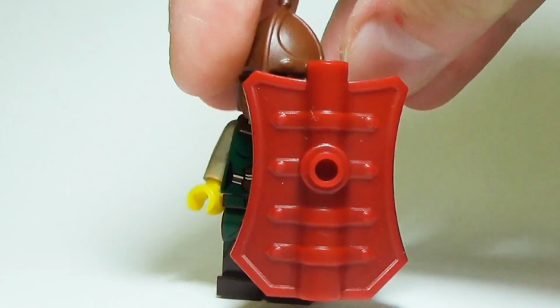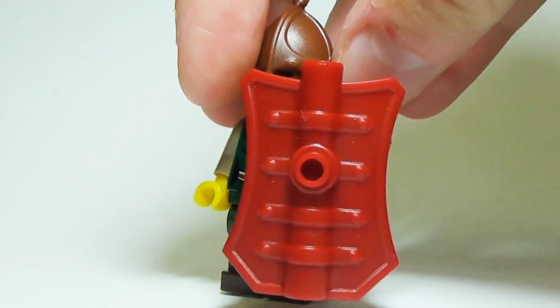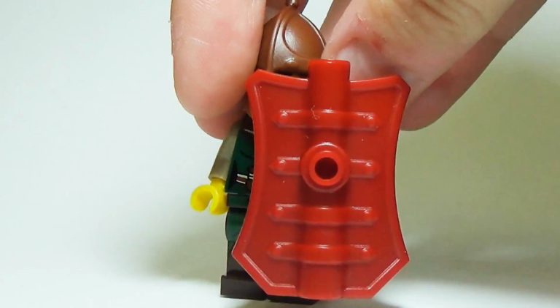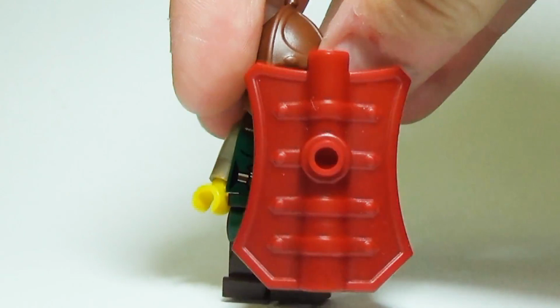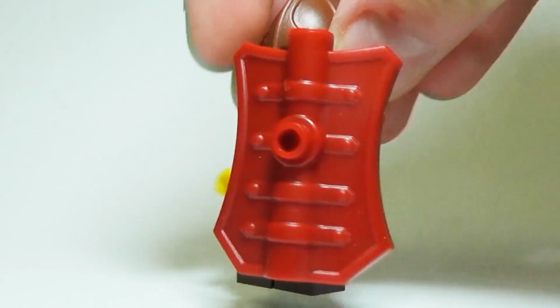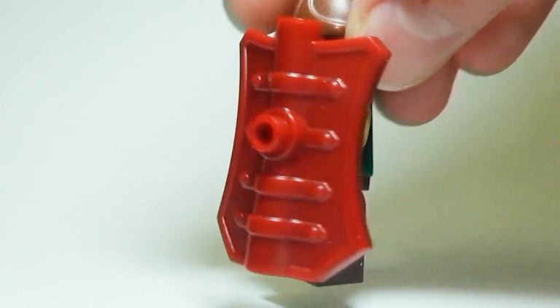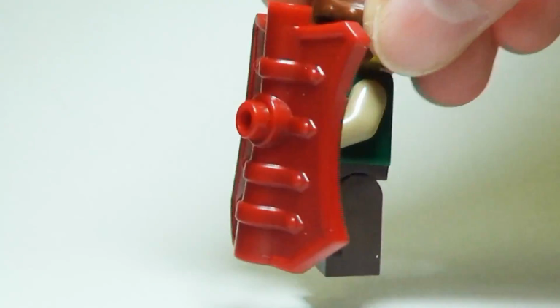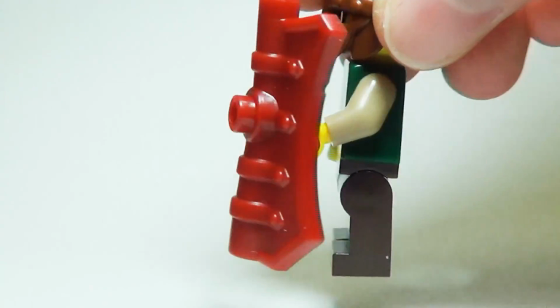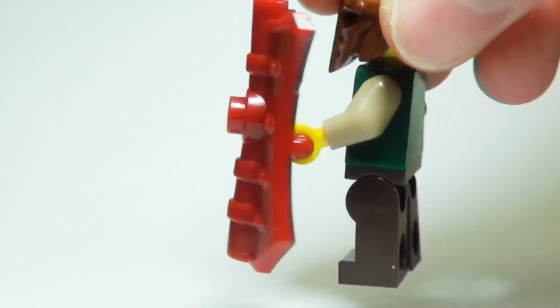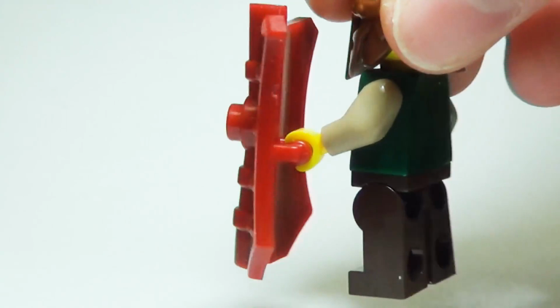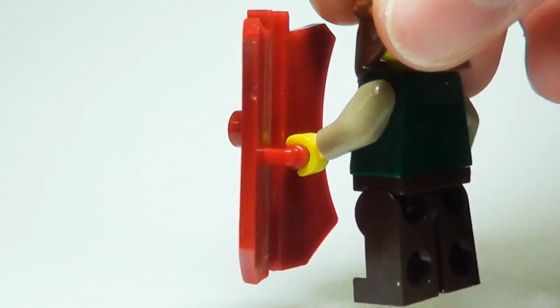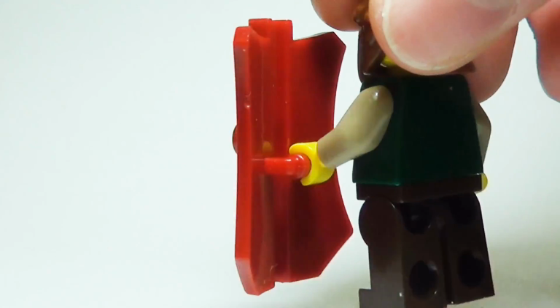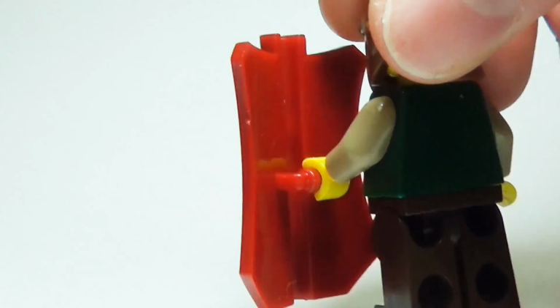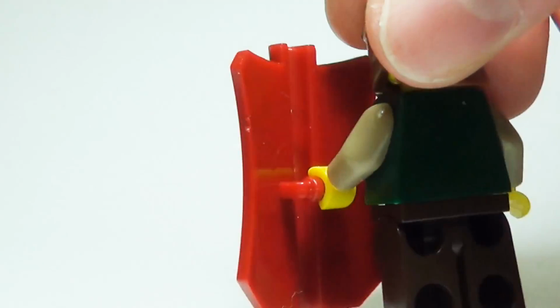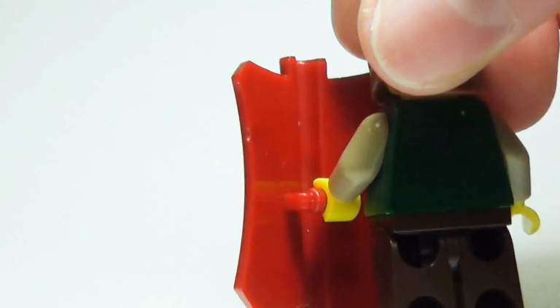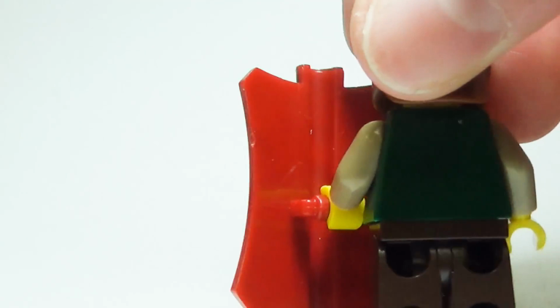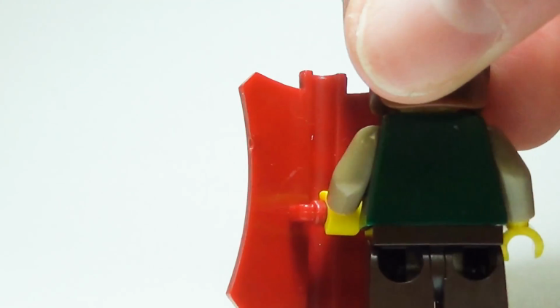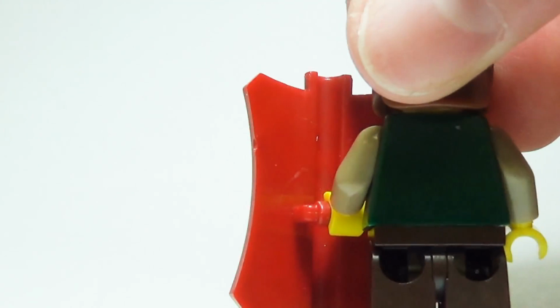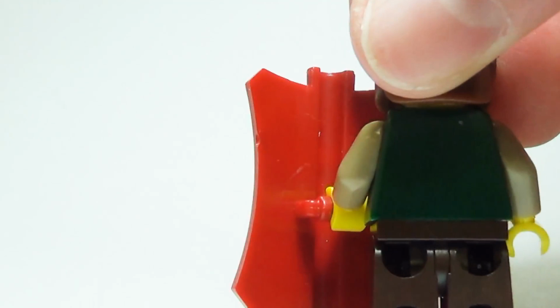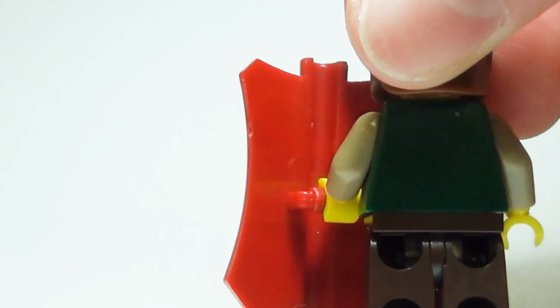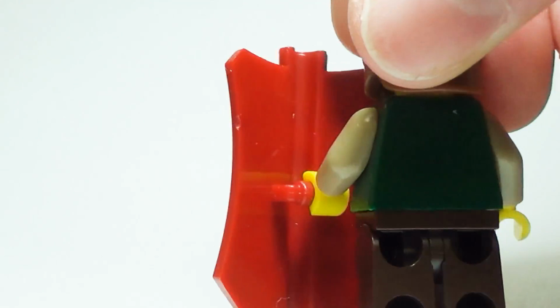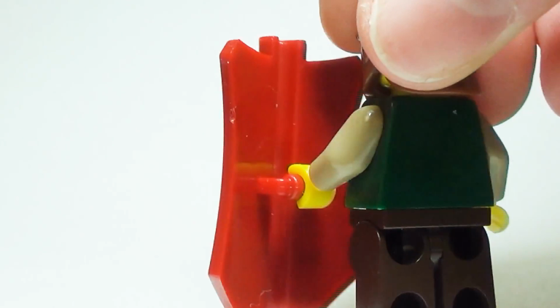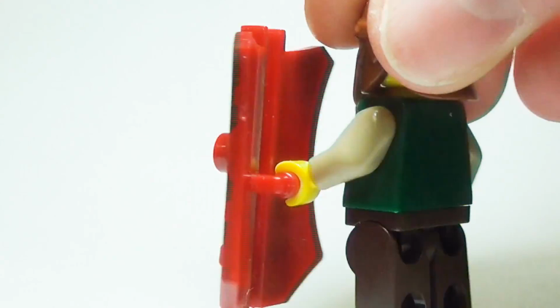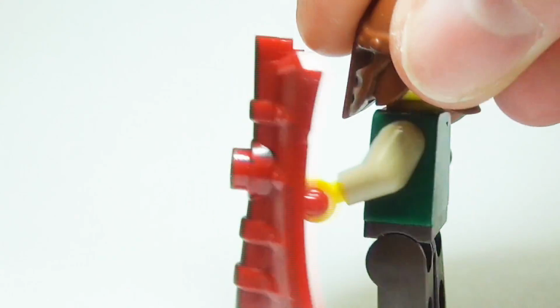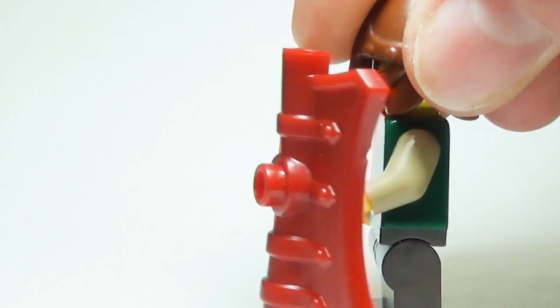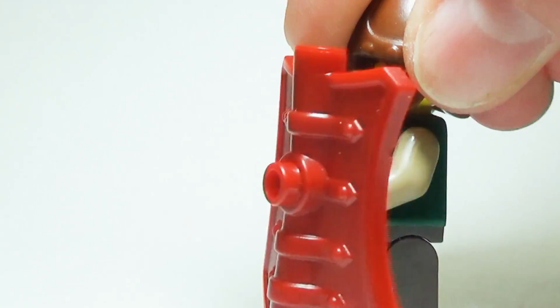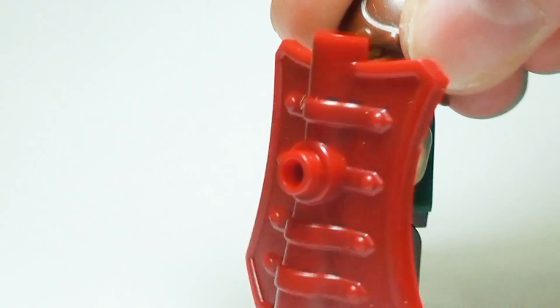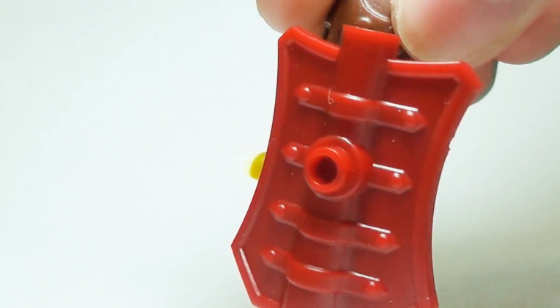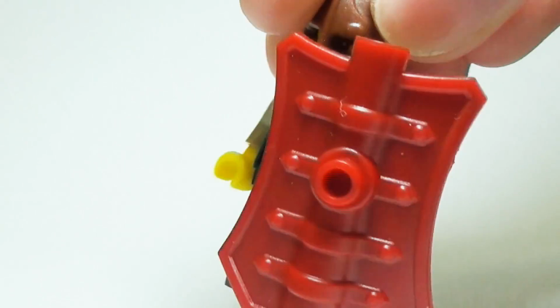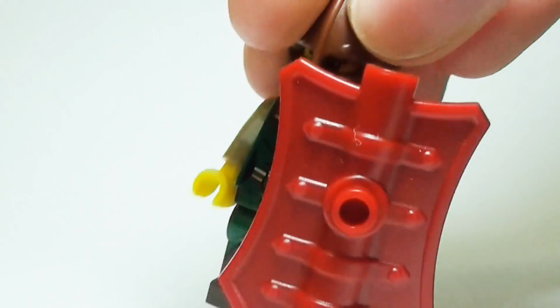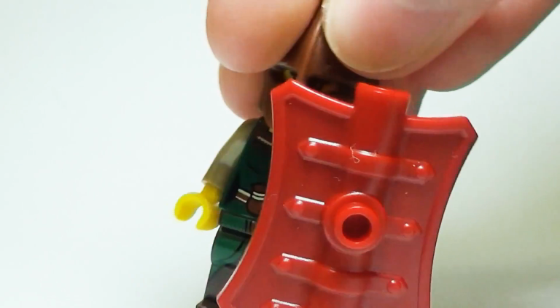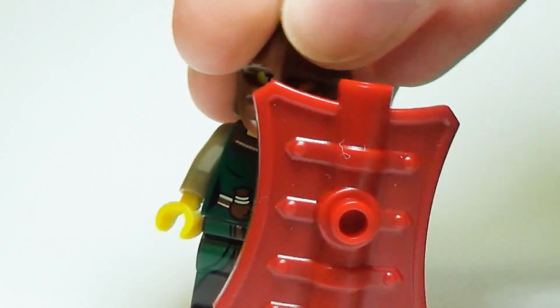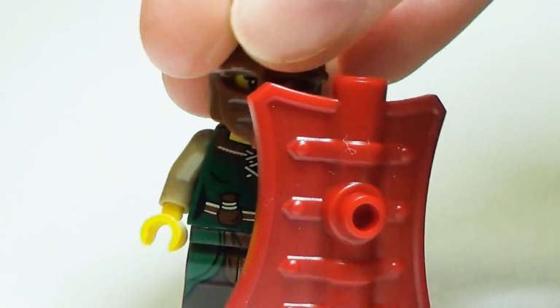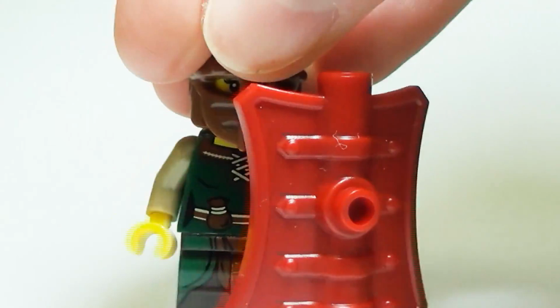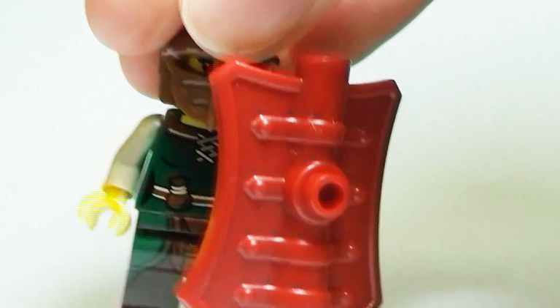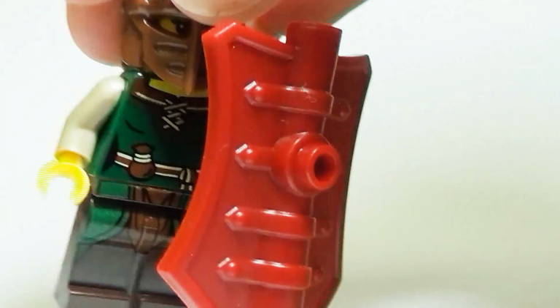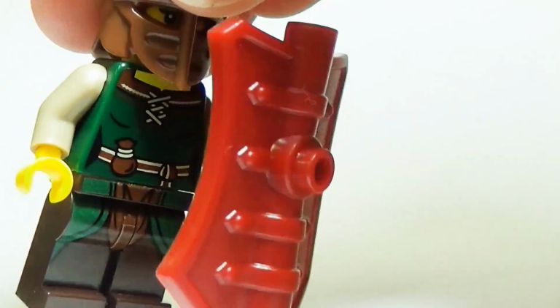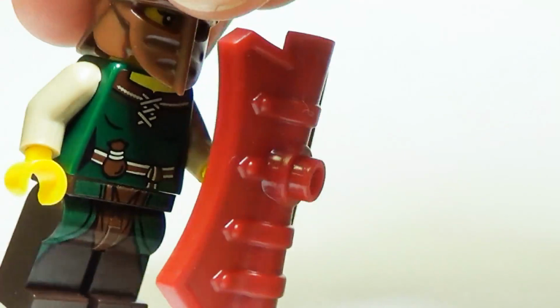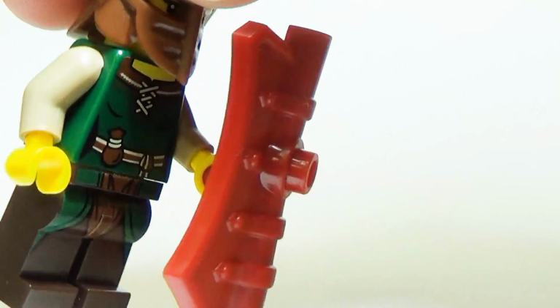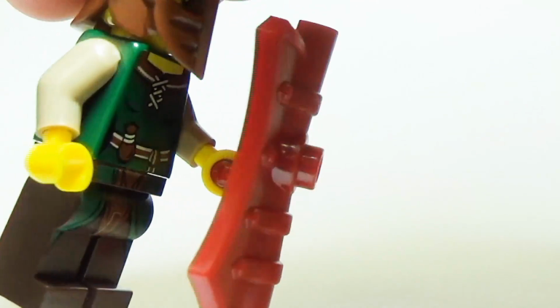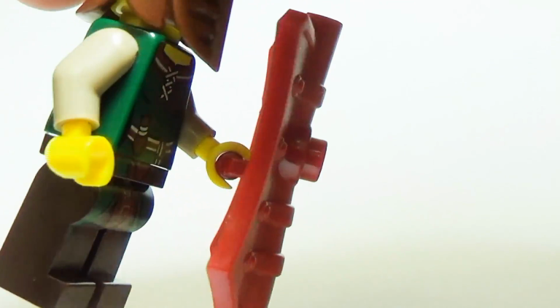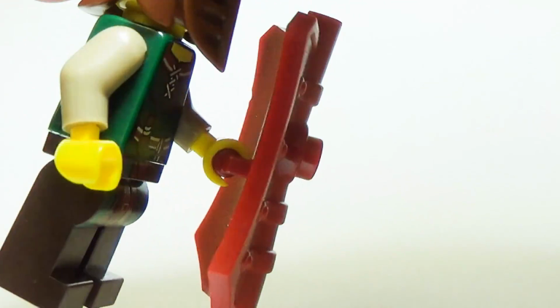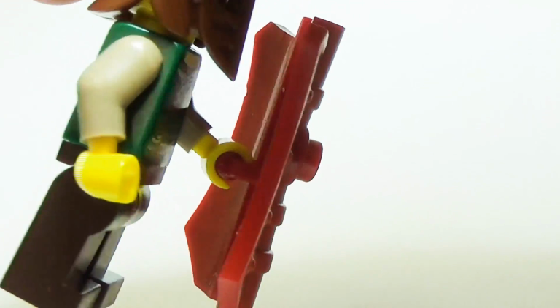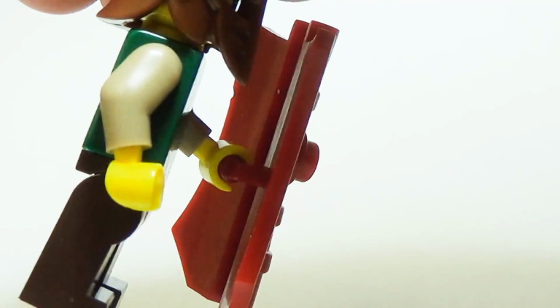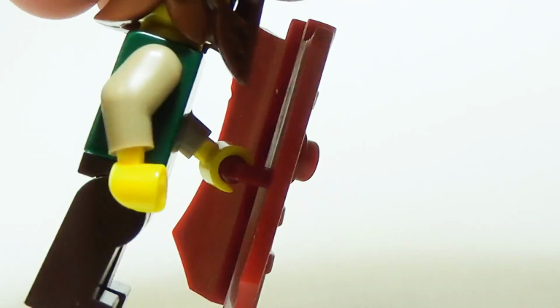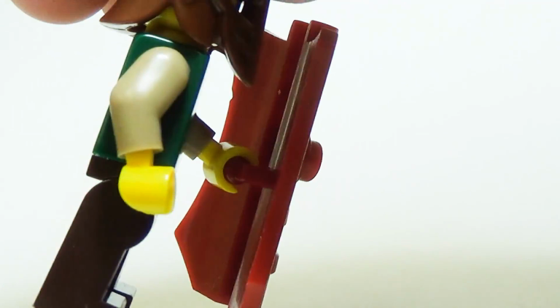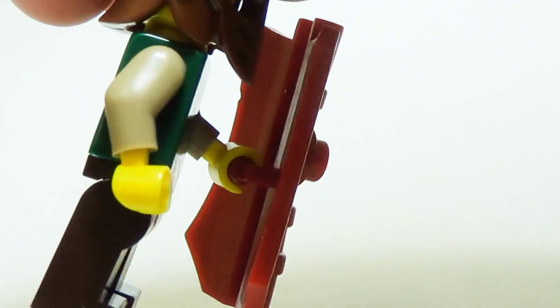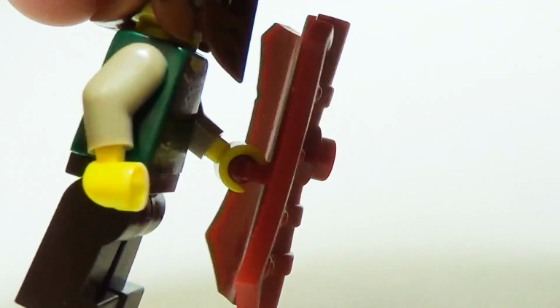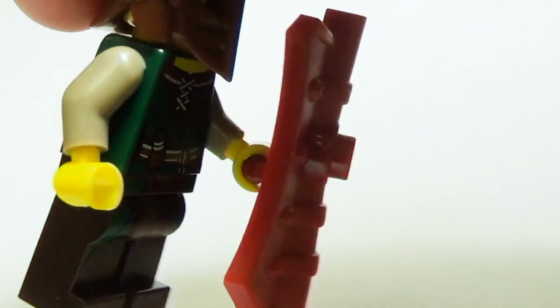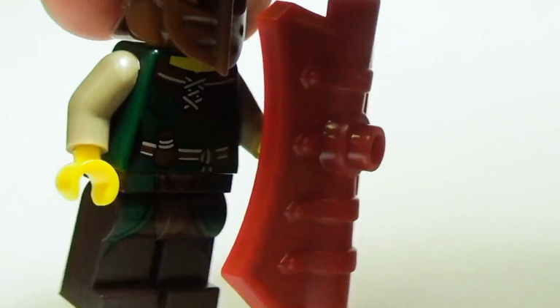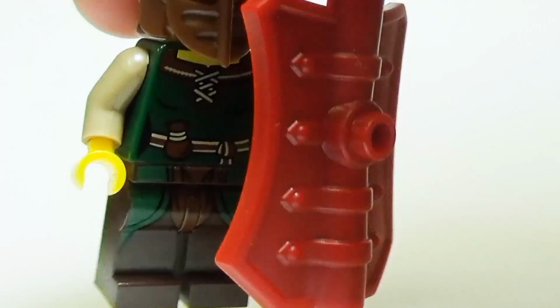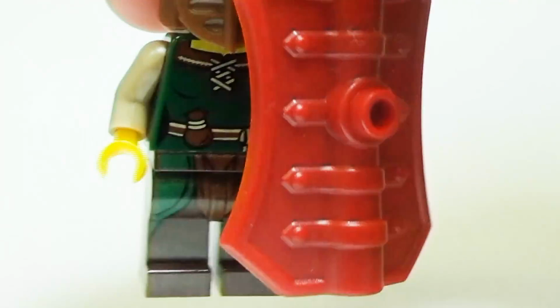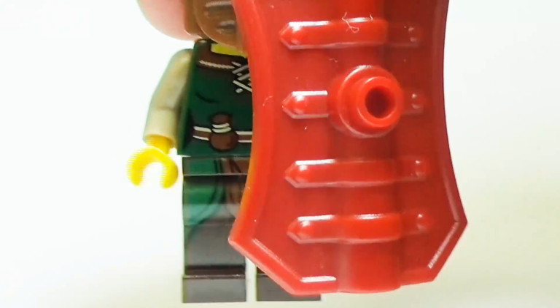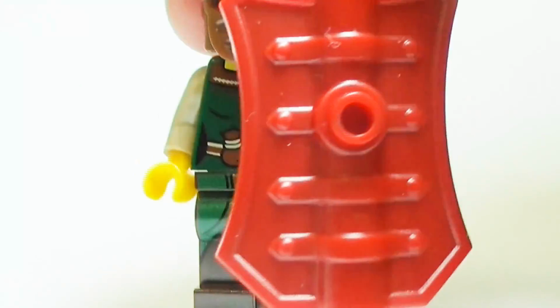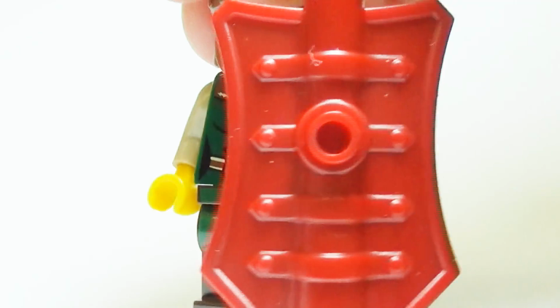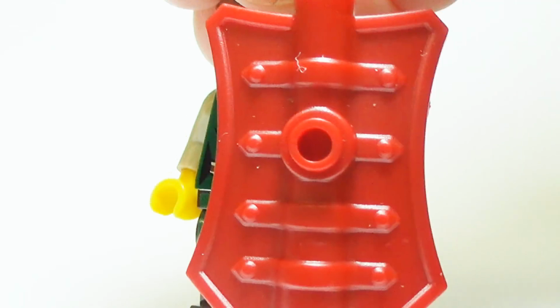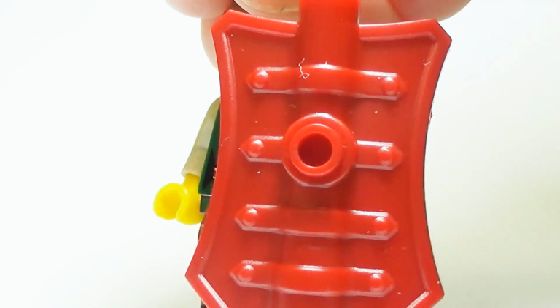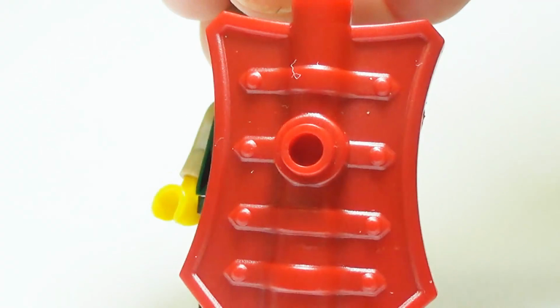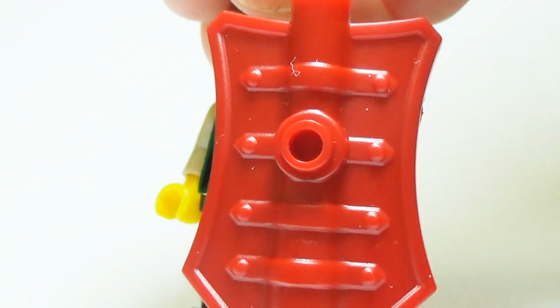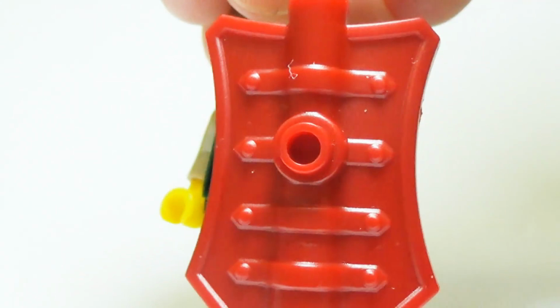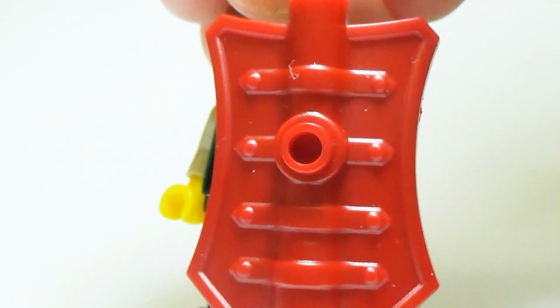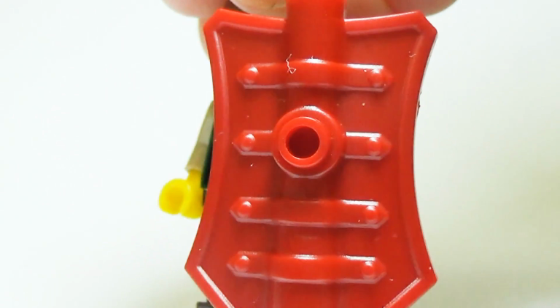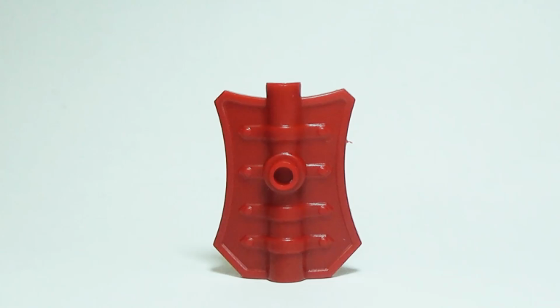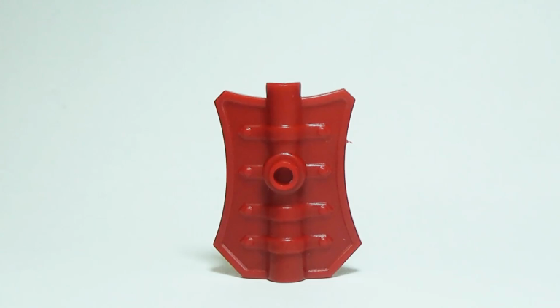The Pavise shield: this custom shield works wonders in a crossbow fight. It's super tall and sturdy, and can even stay on its own on a base plate.